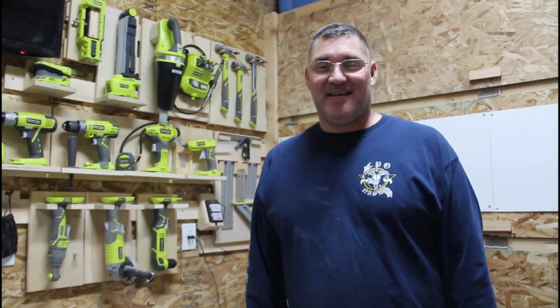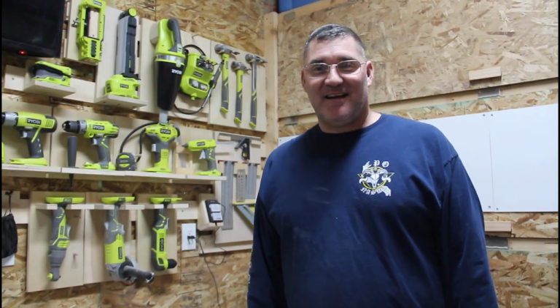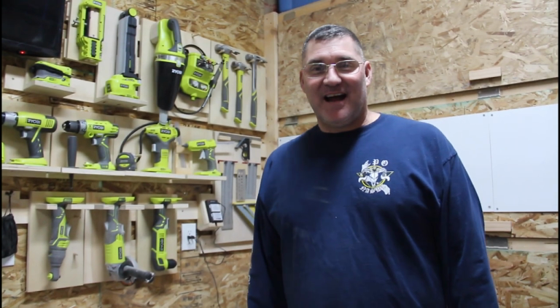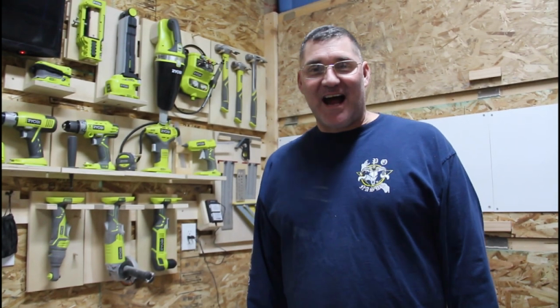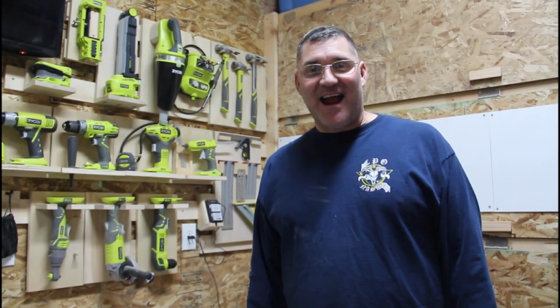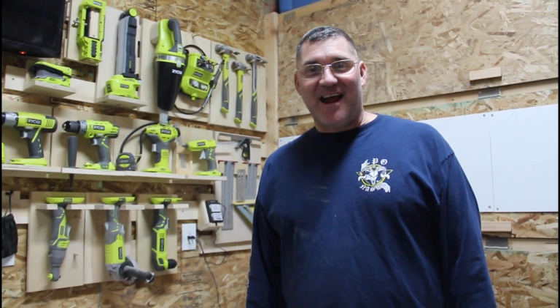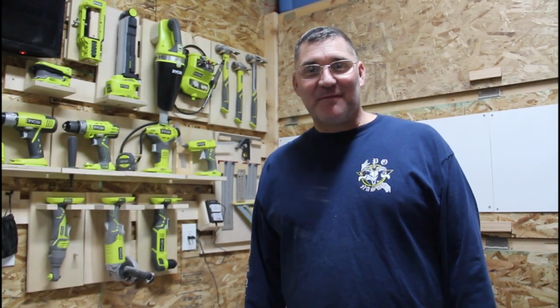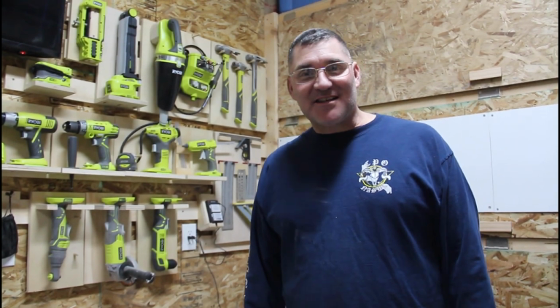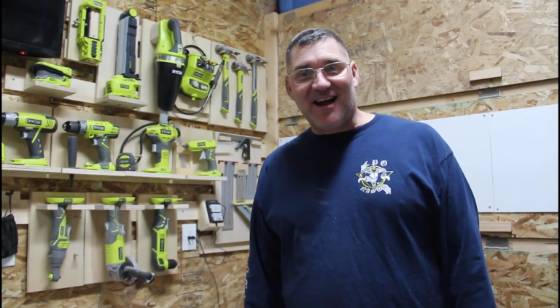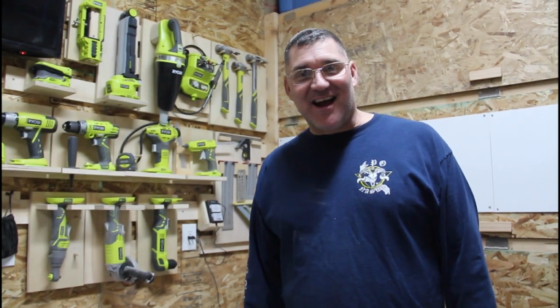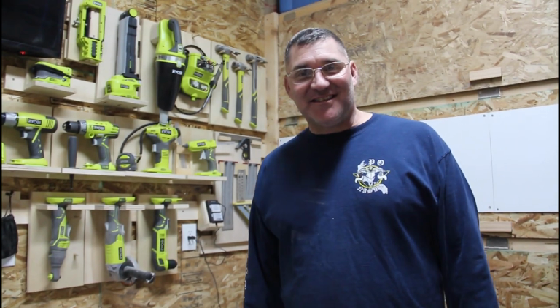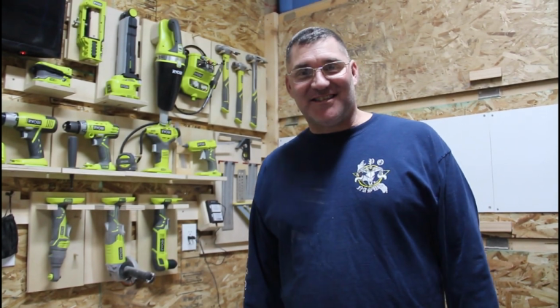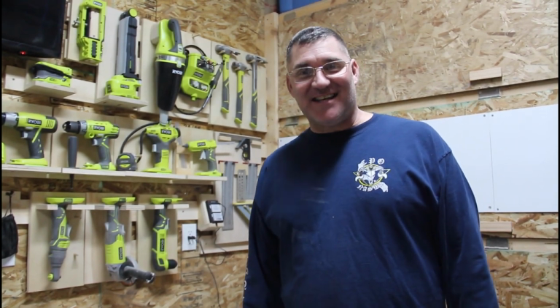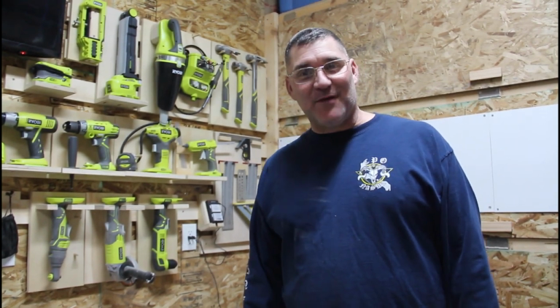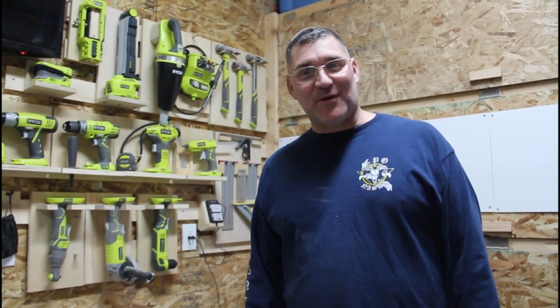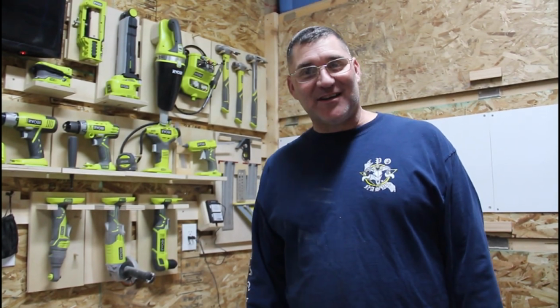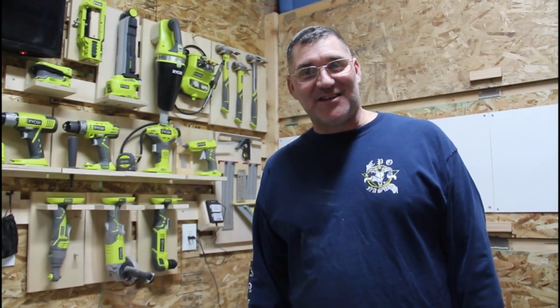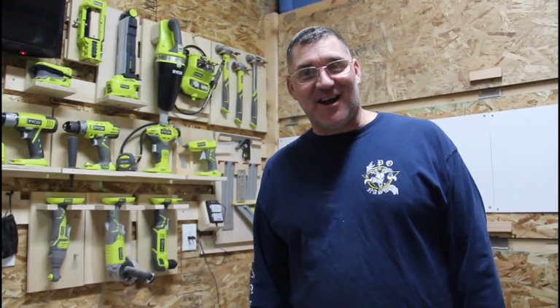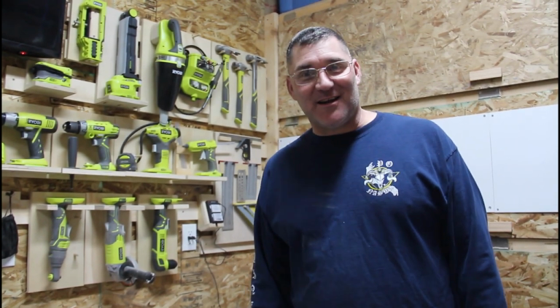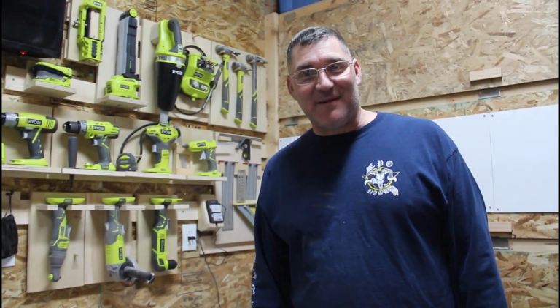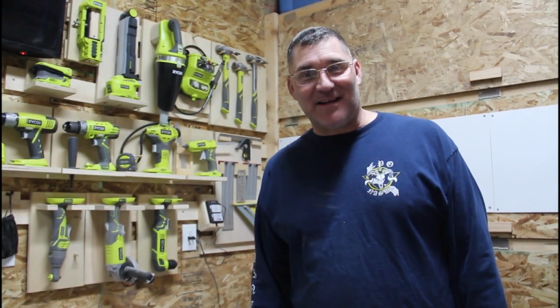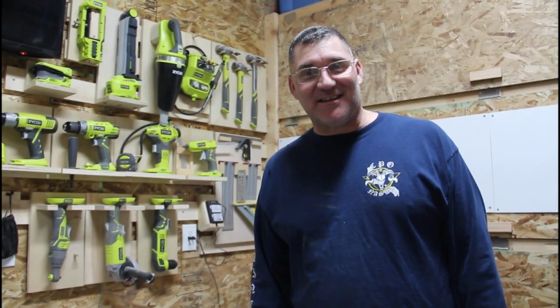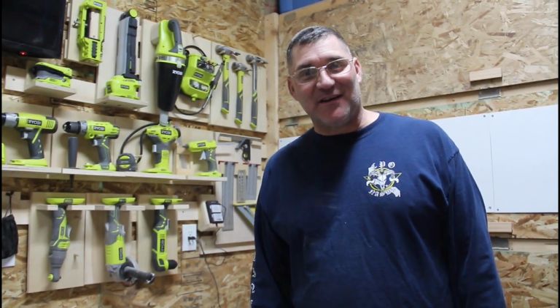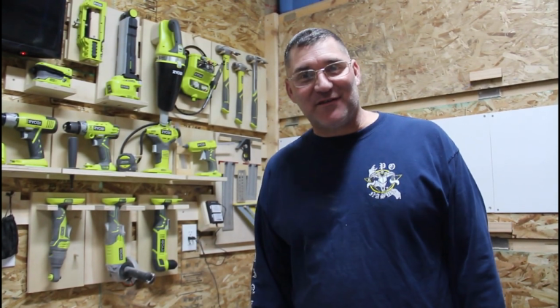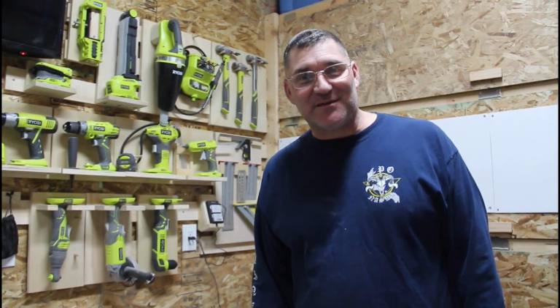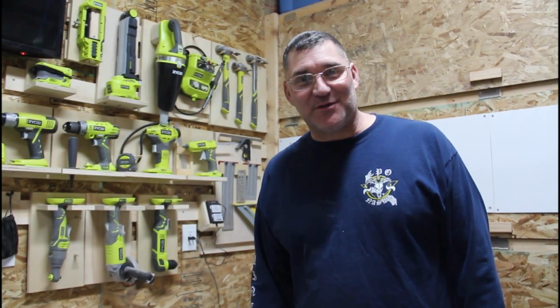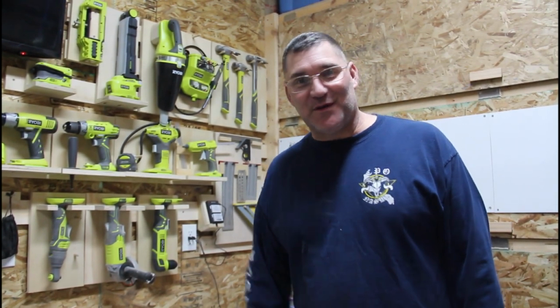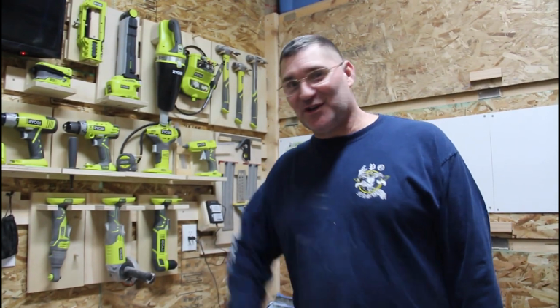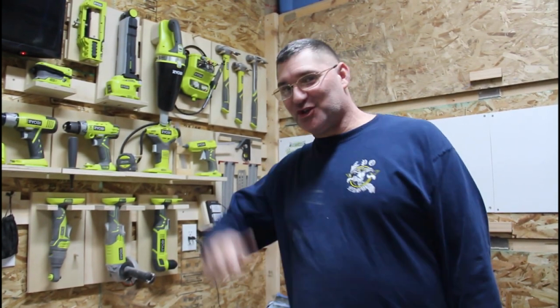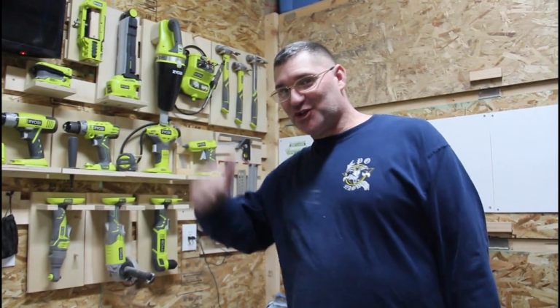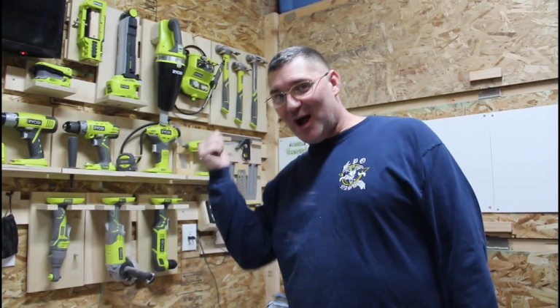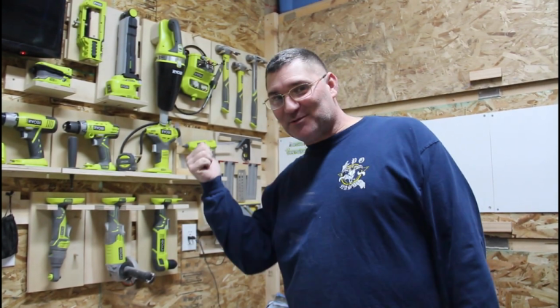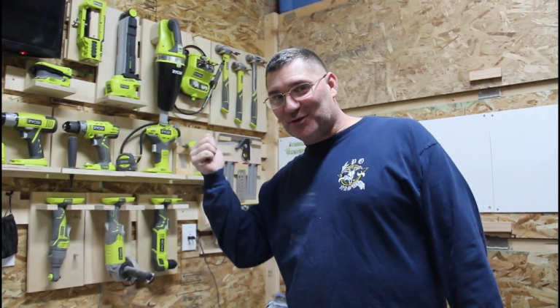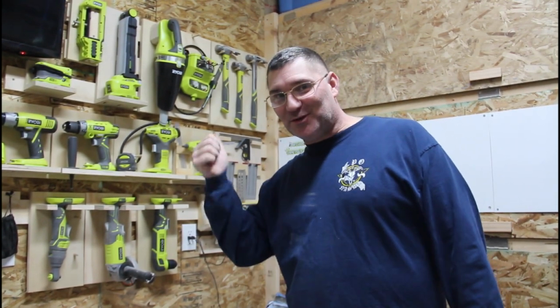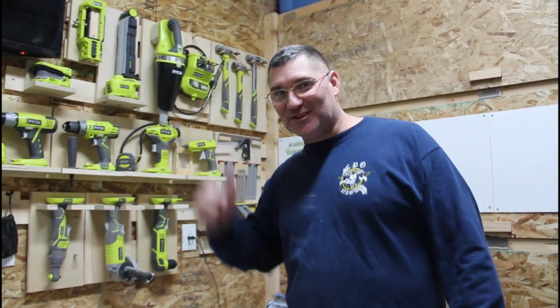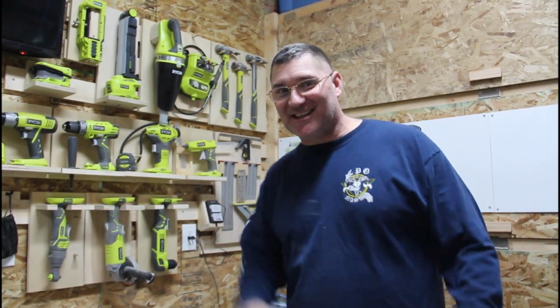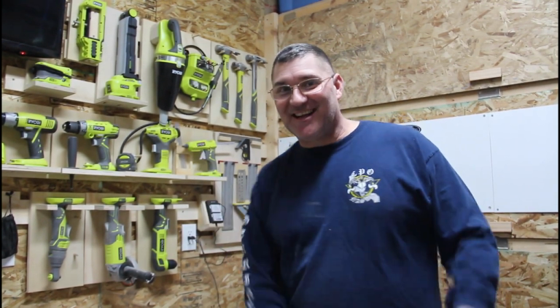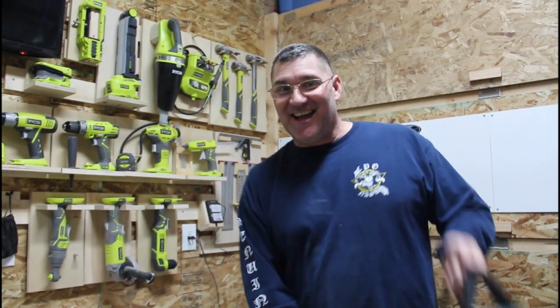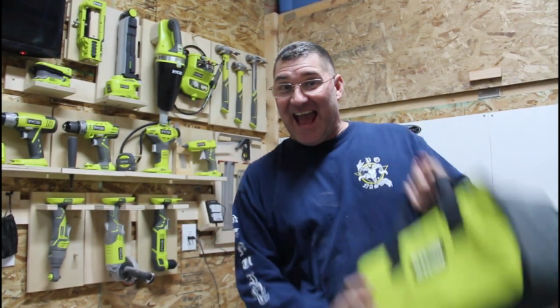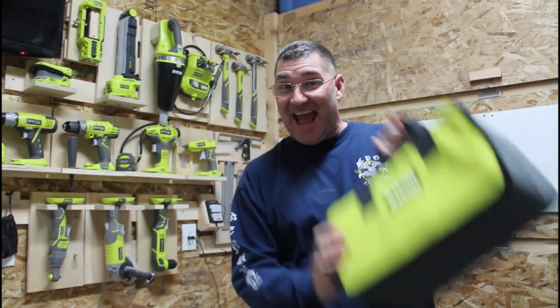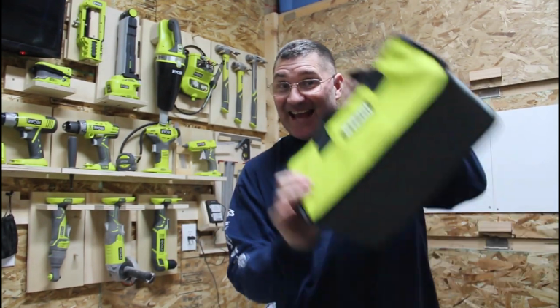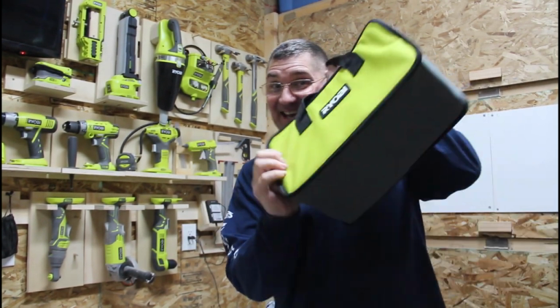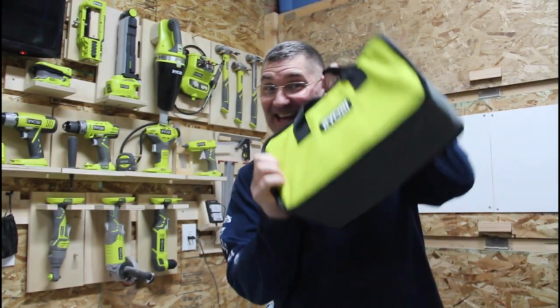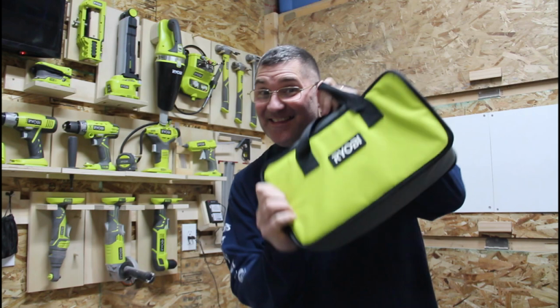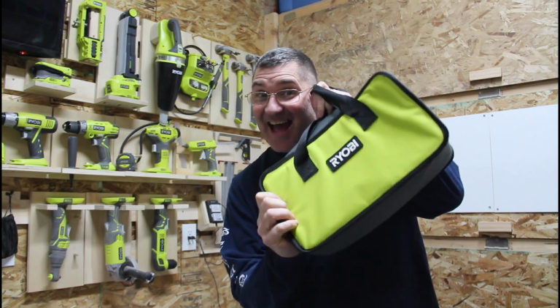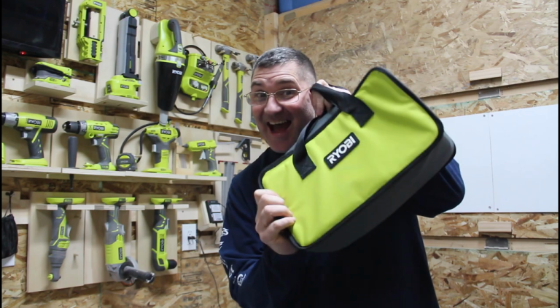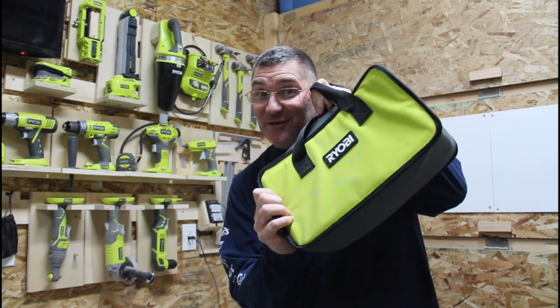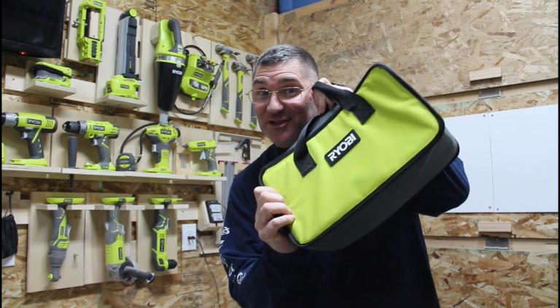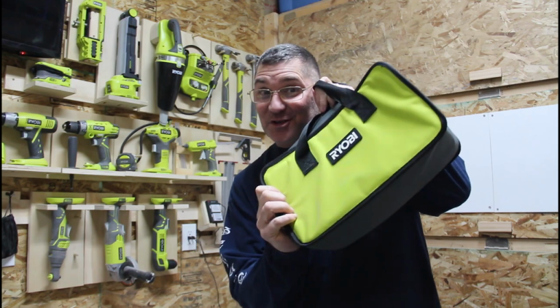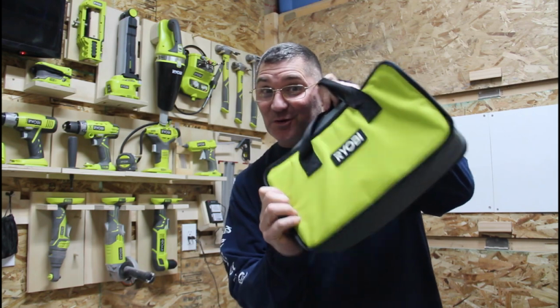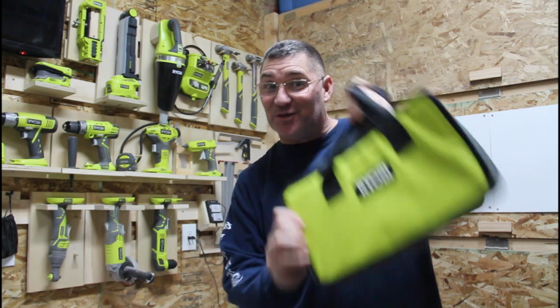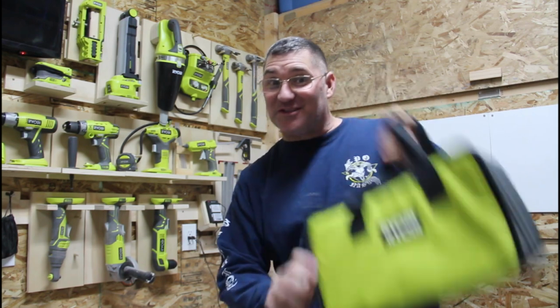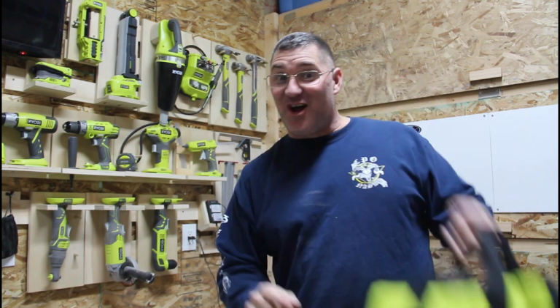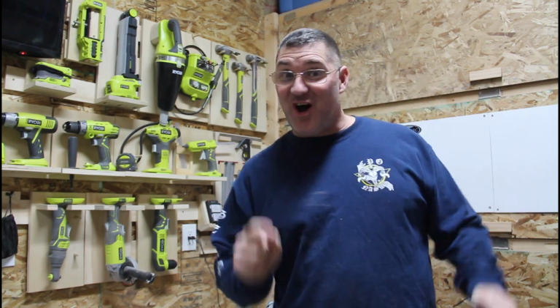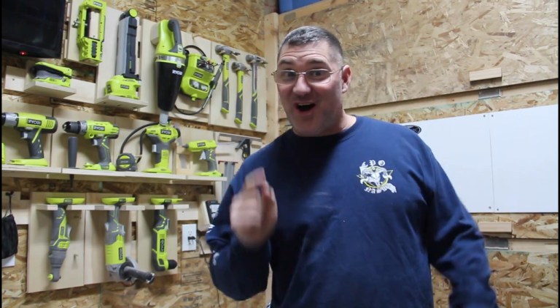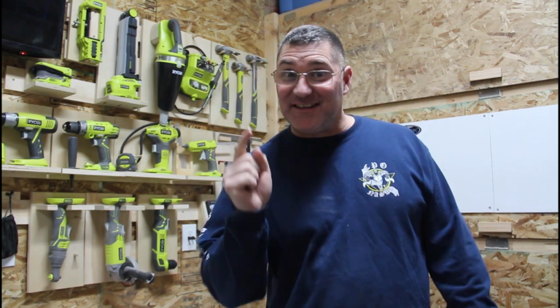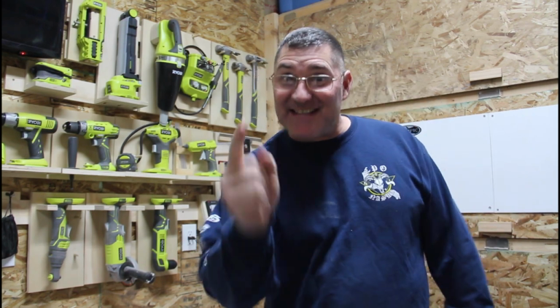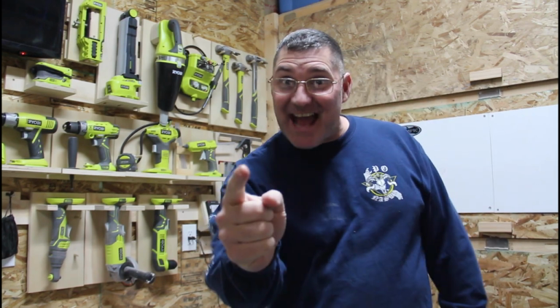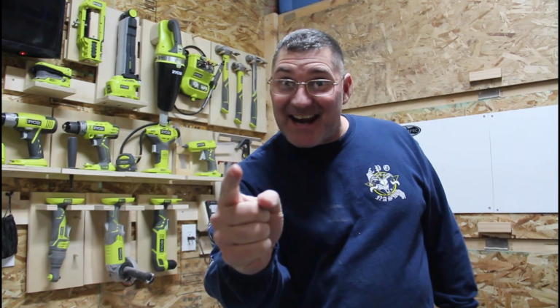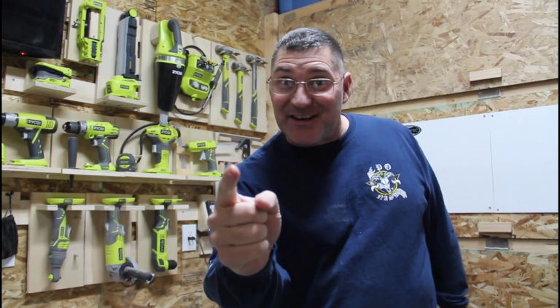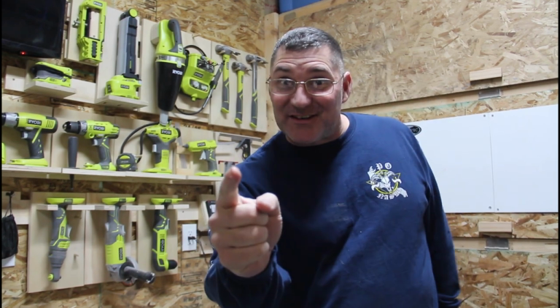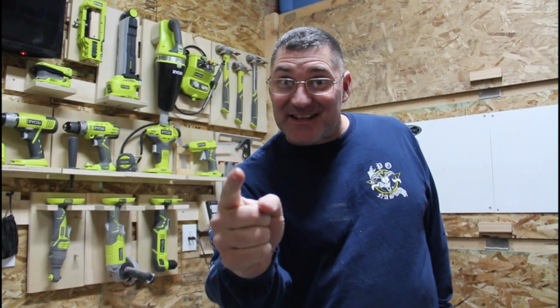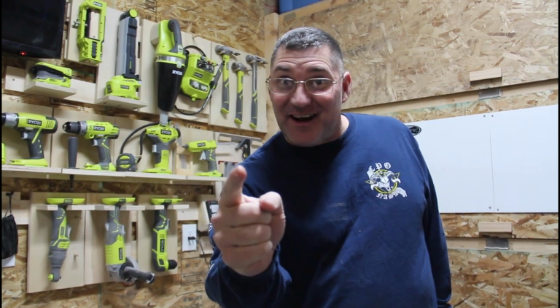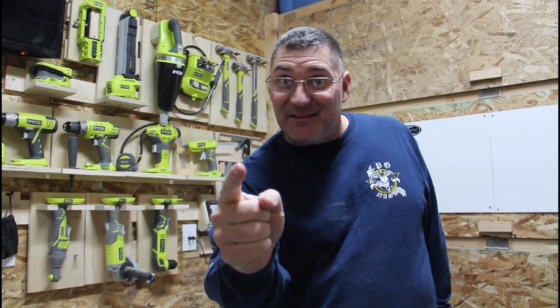Hi, I'm Scott and today we're going to talk about the difference between shop tools and in-the-house tools on Dad It Yourself.